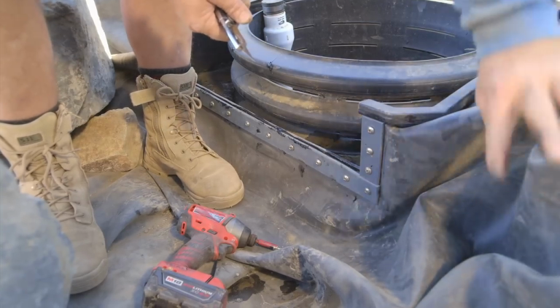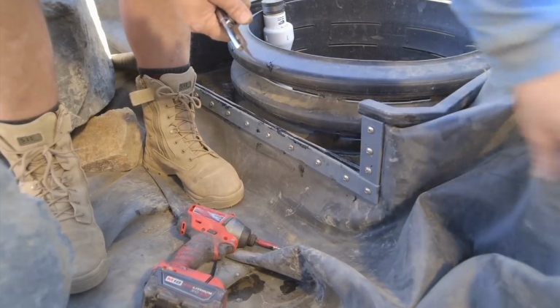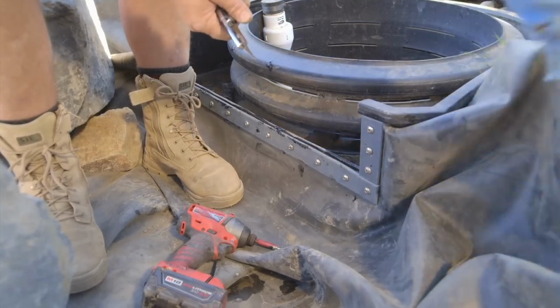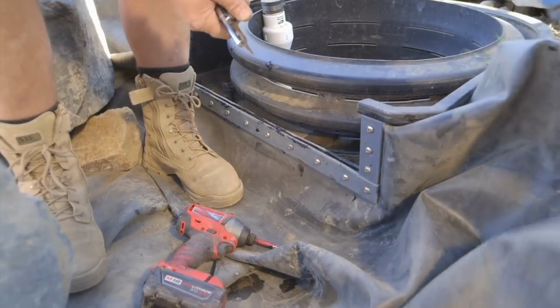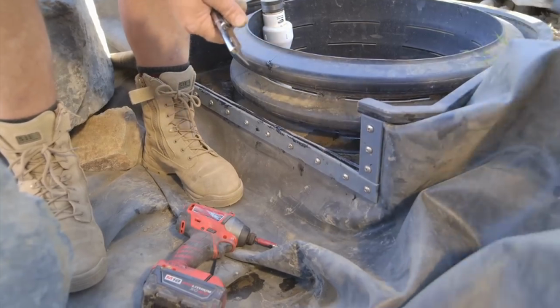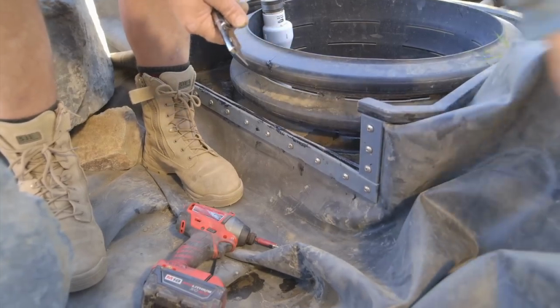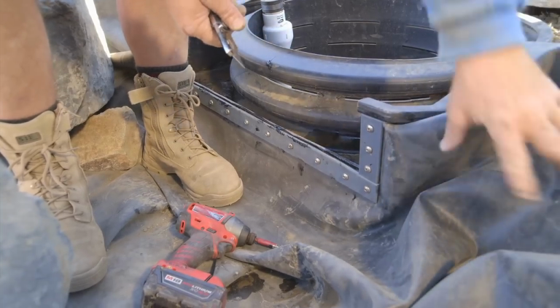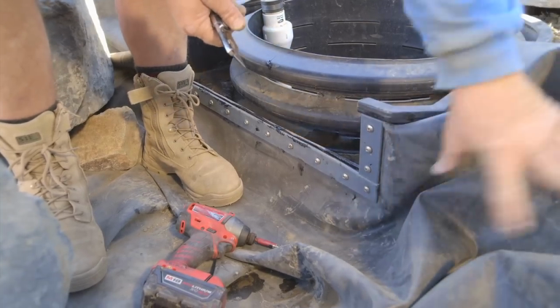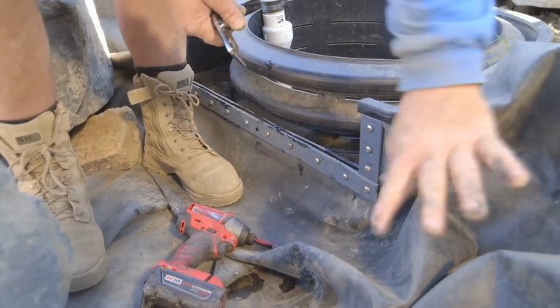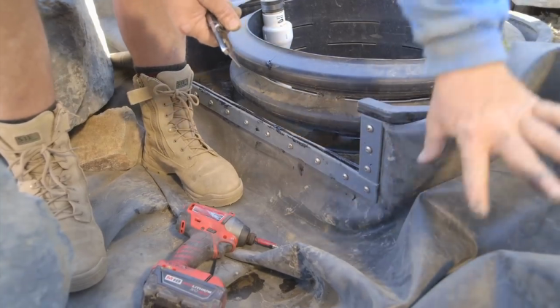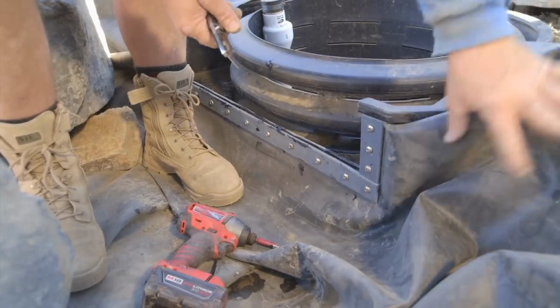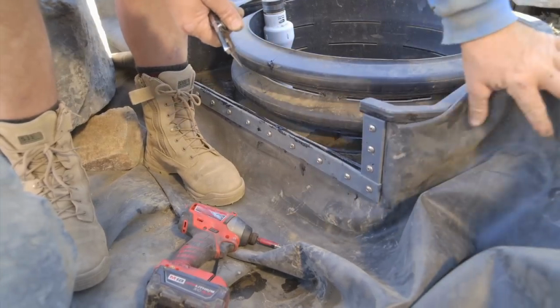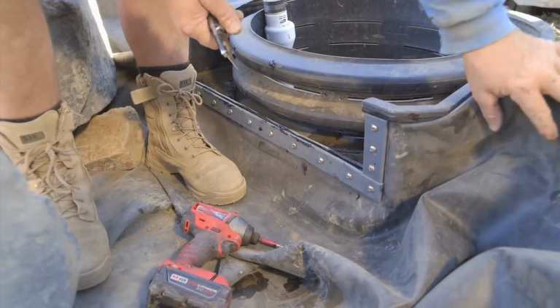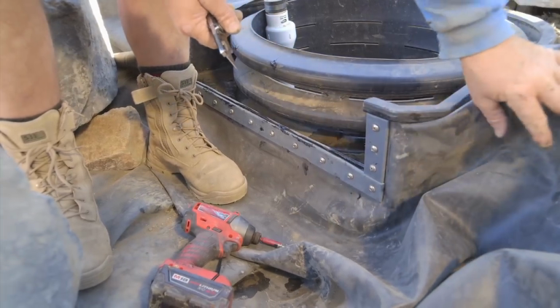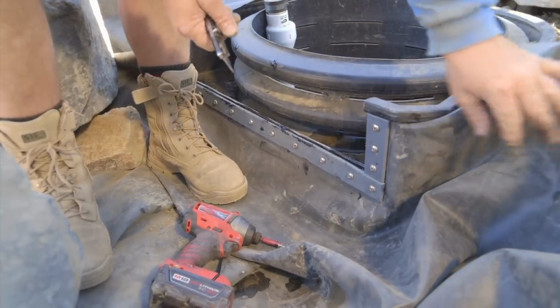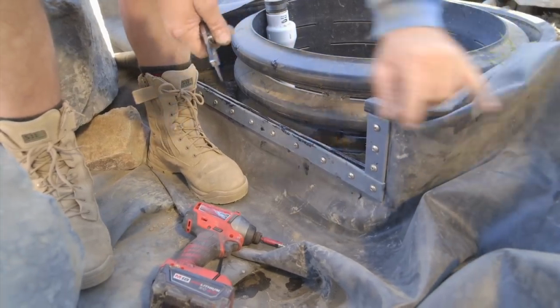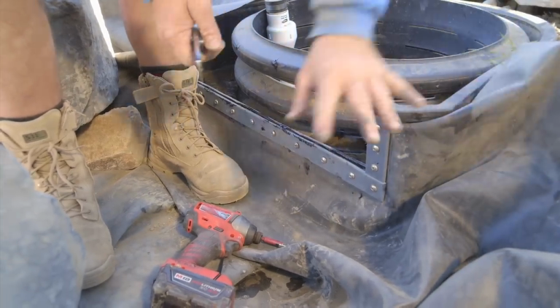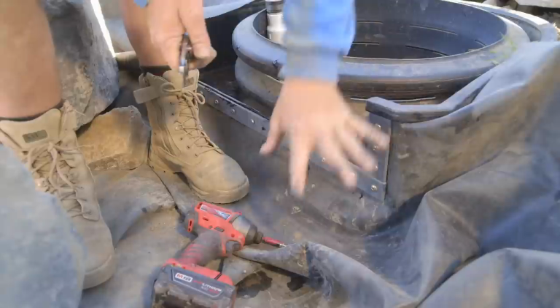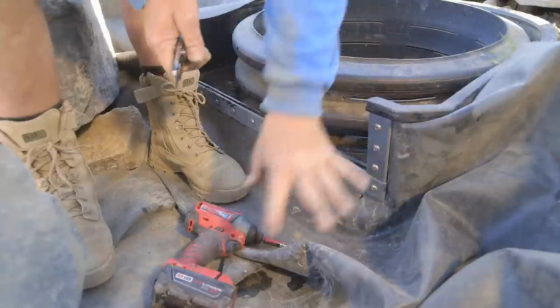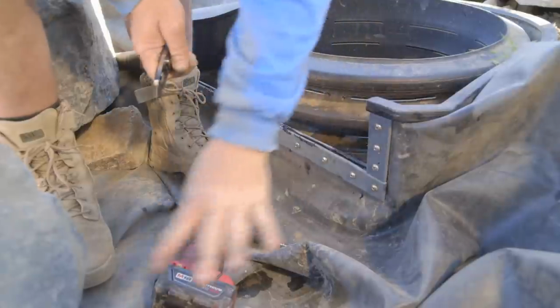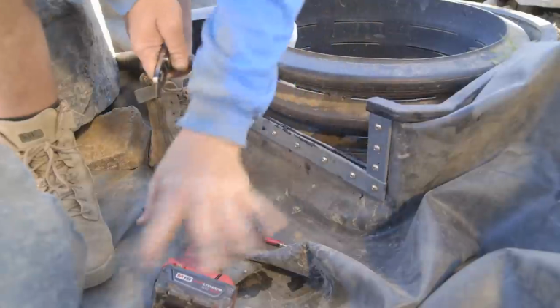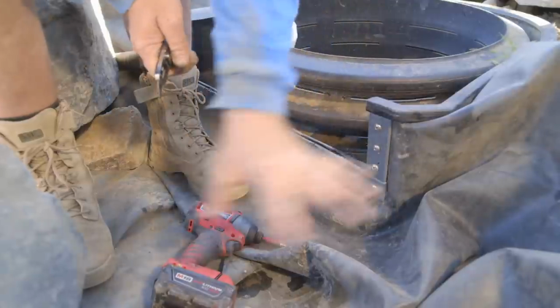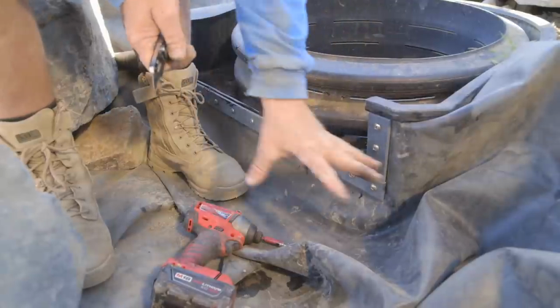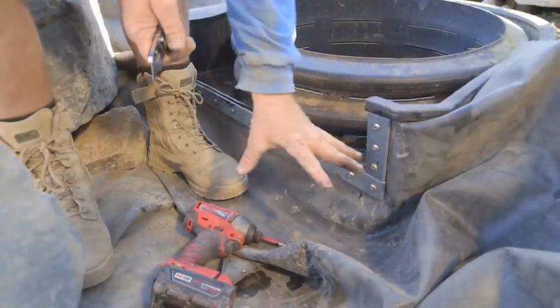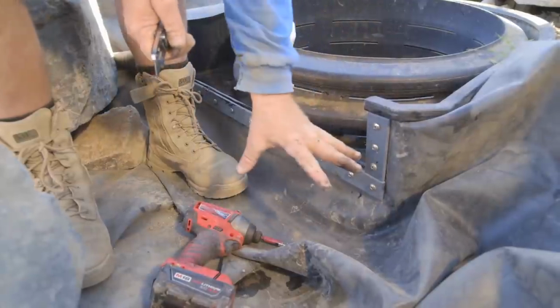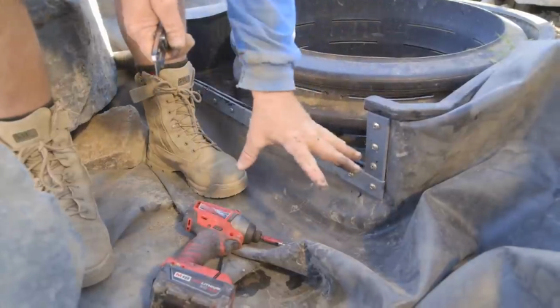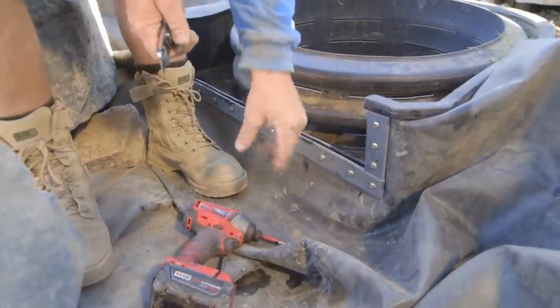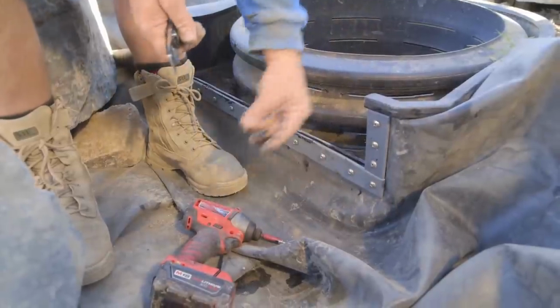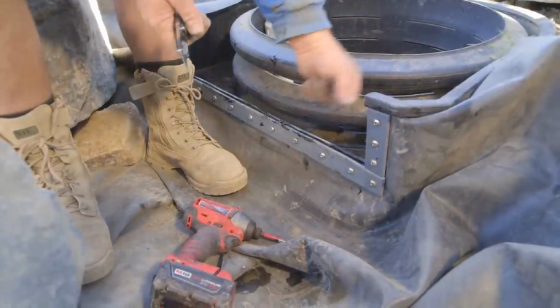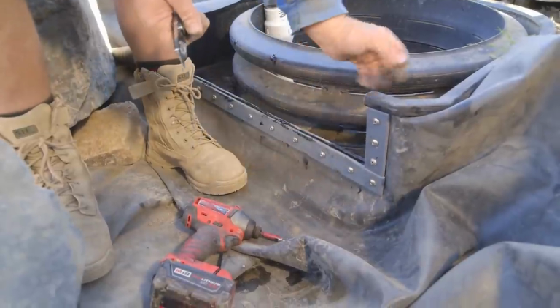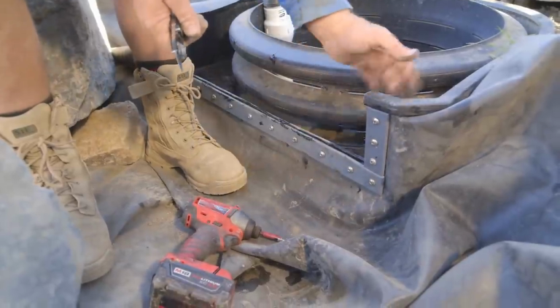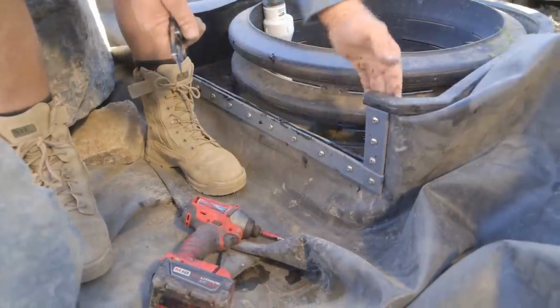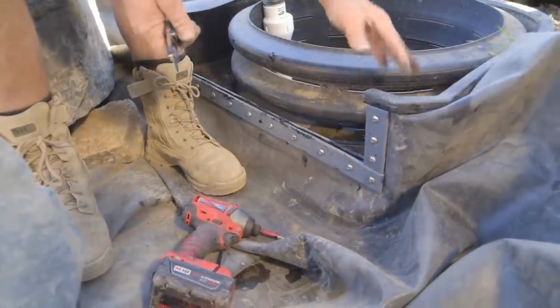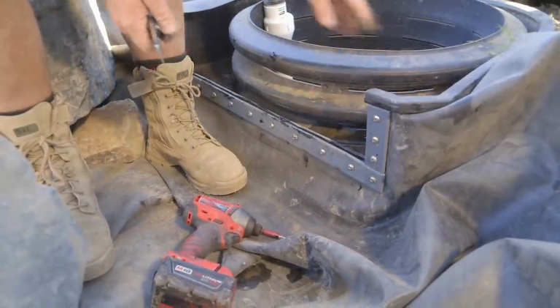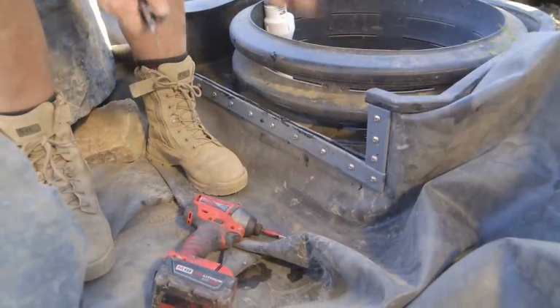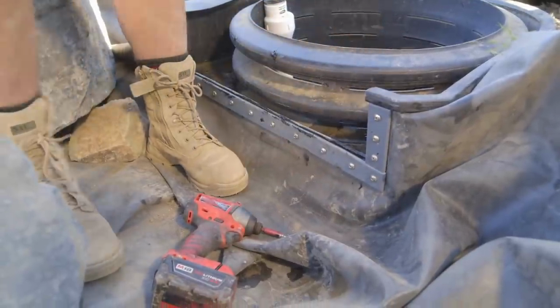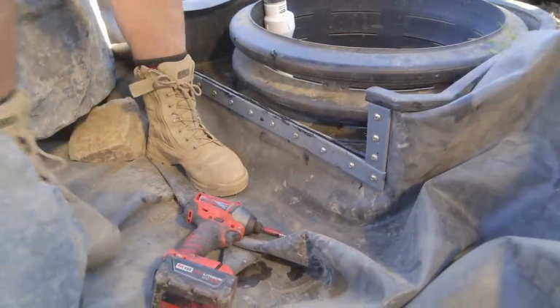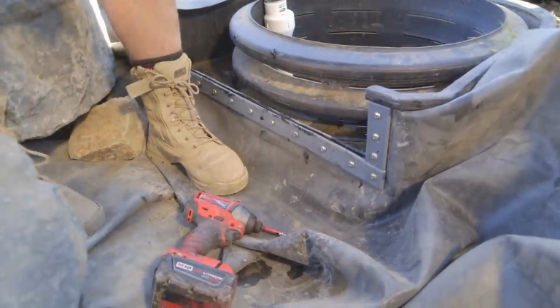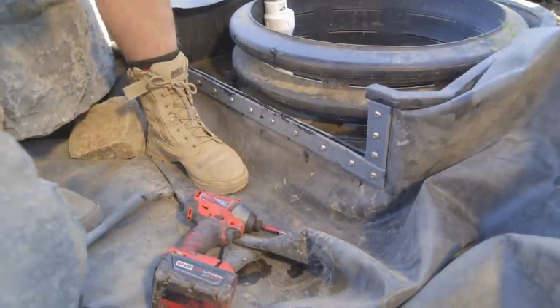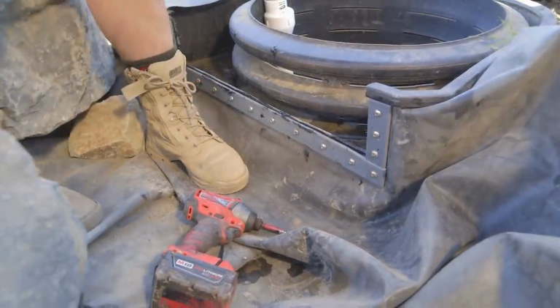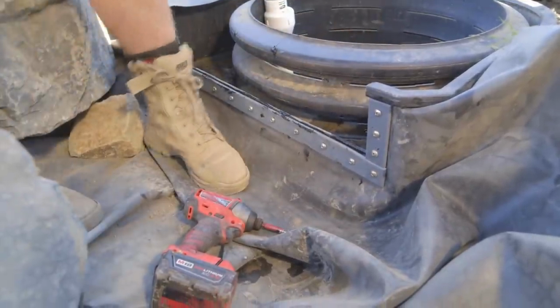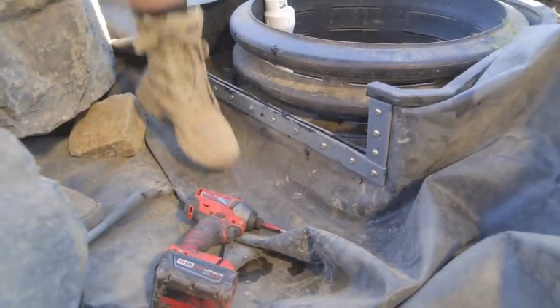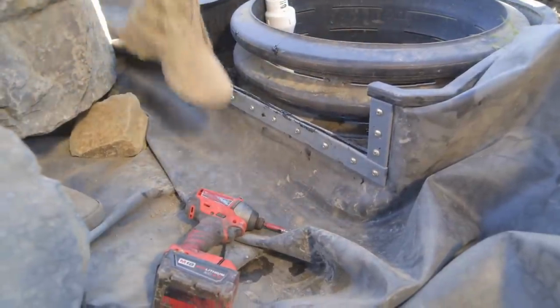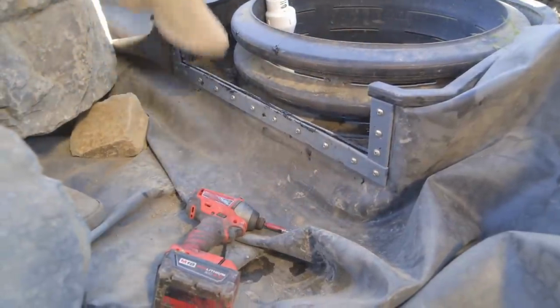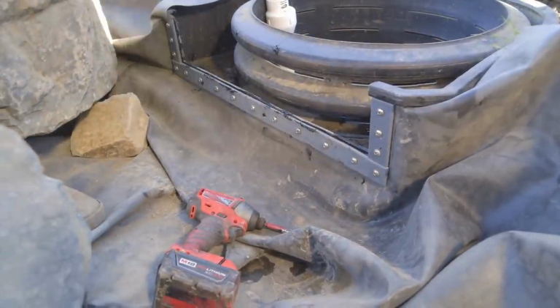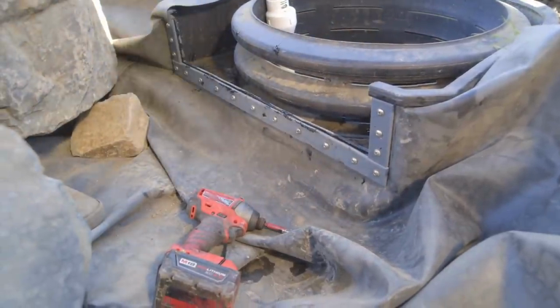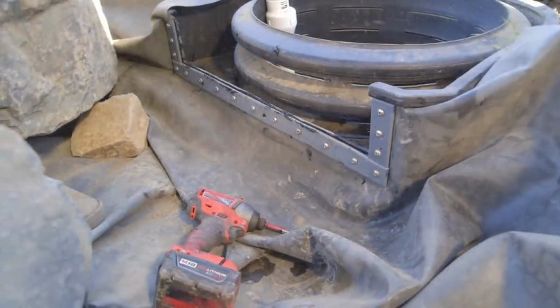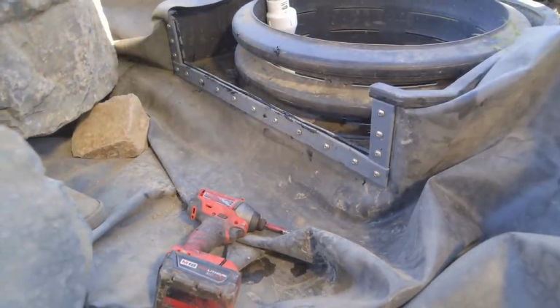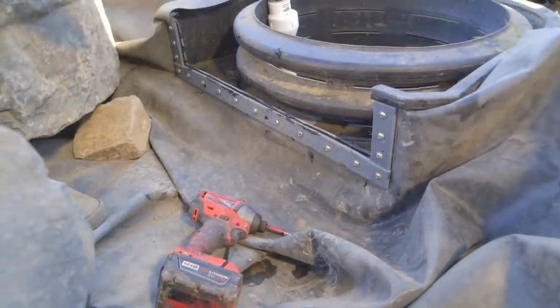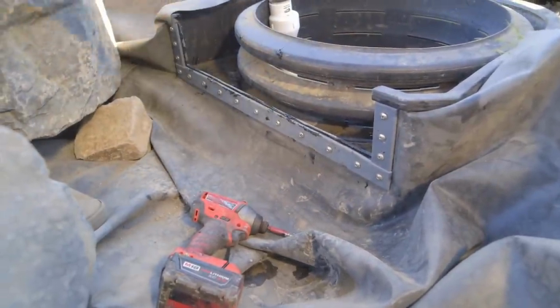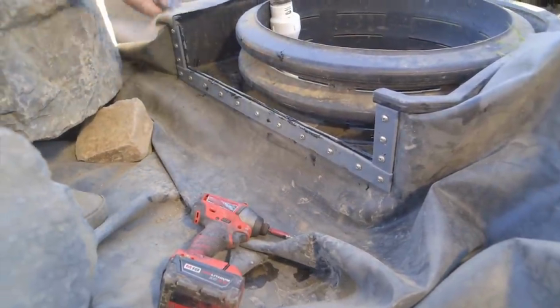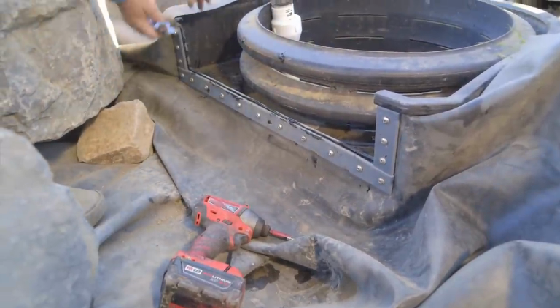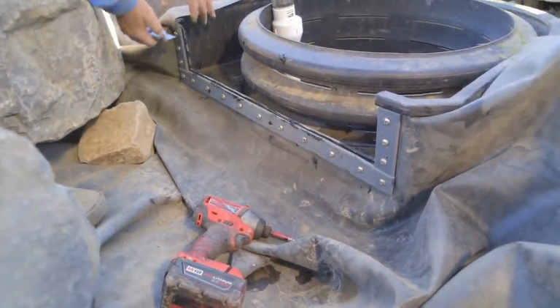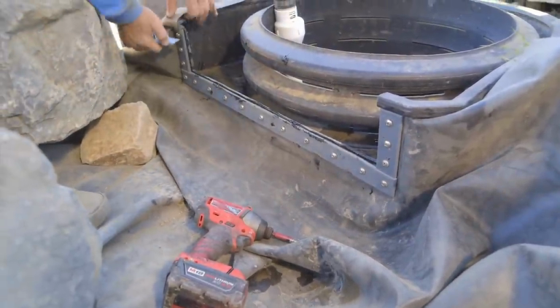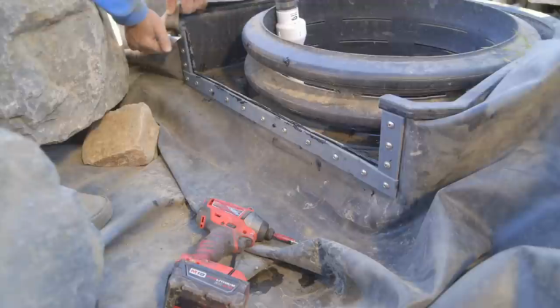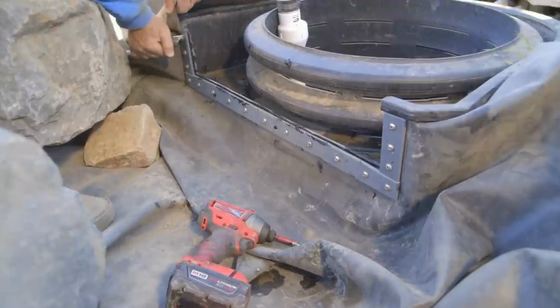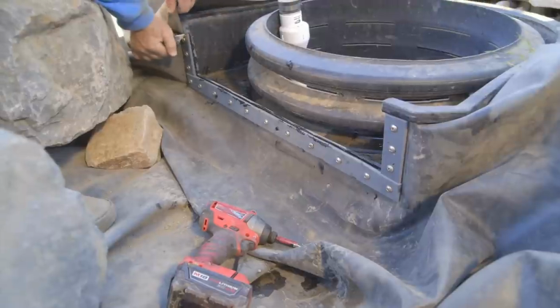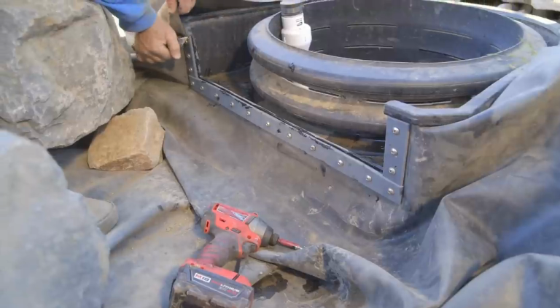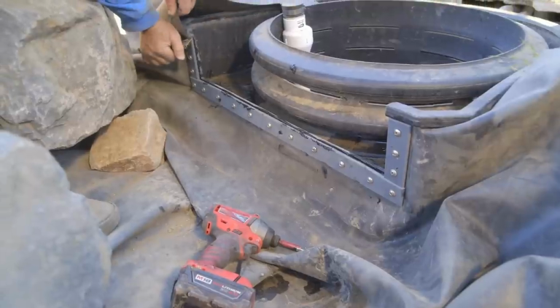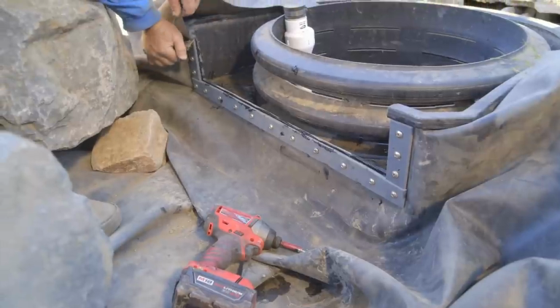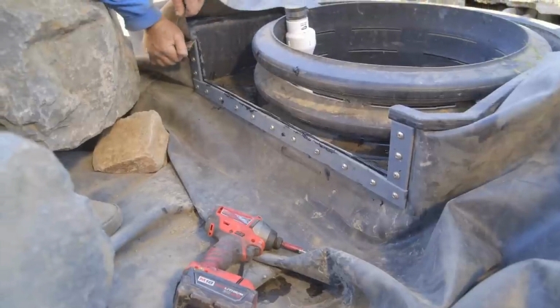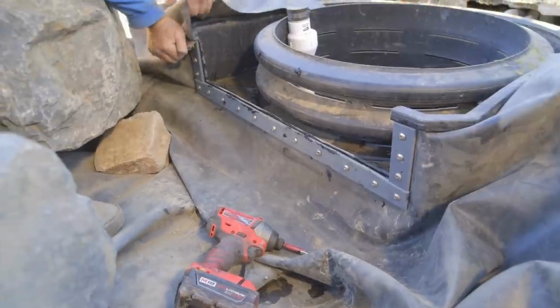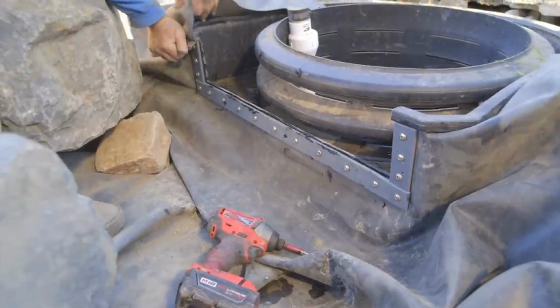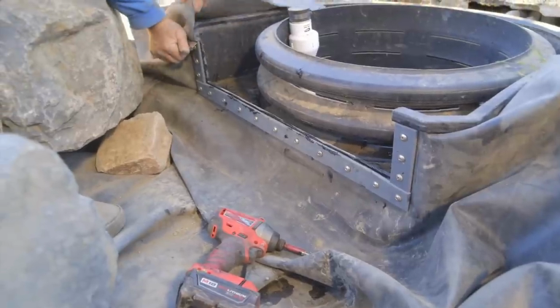I still have all this liner excess ready, so I can still rock this whole section in. I'm going to go ahead and do the other side and get back to finishing the waterfall.